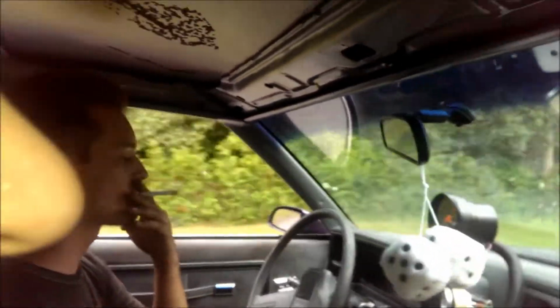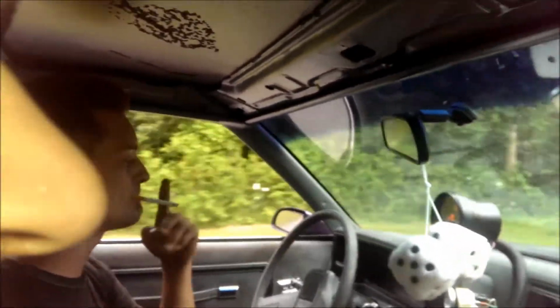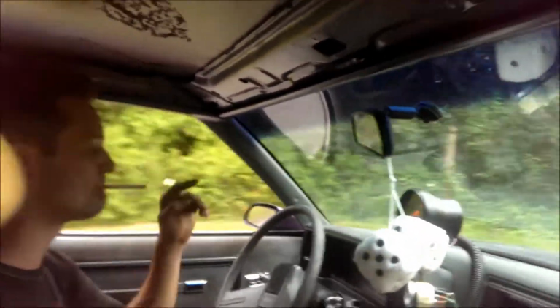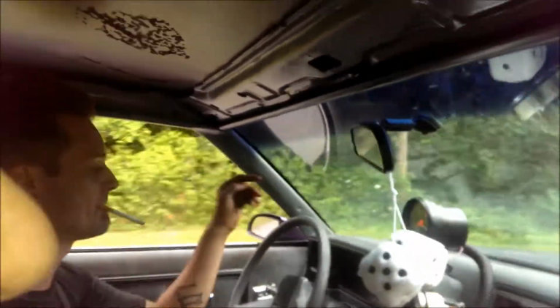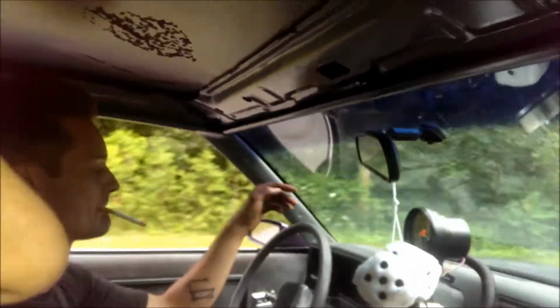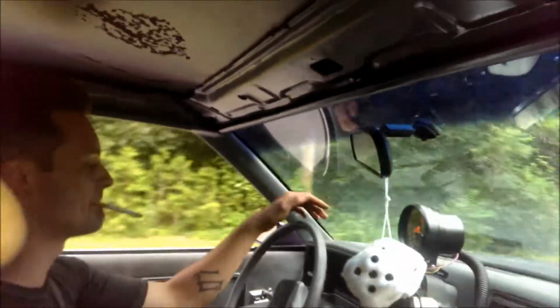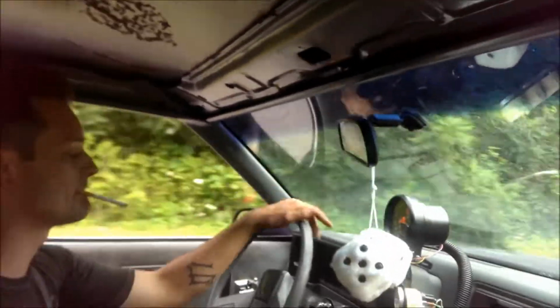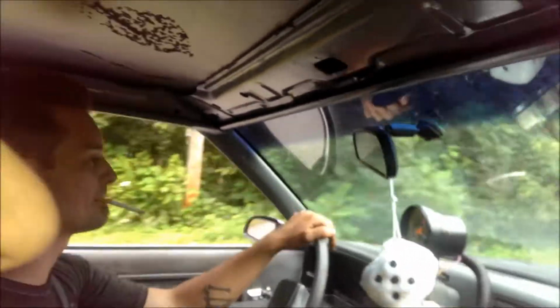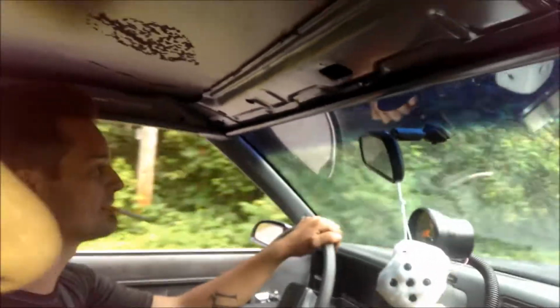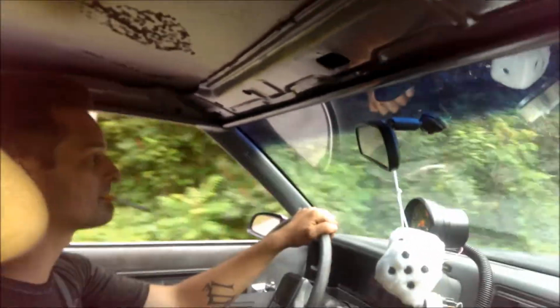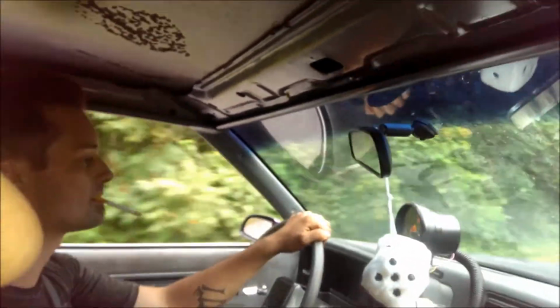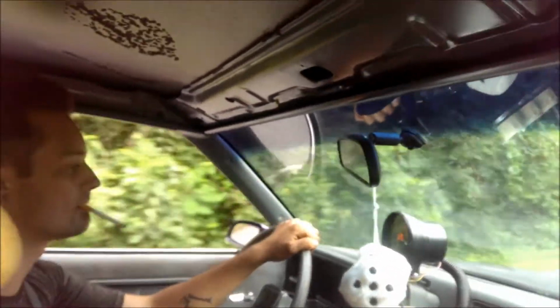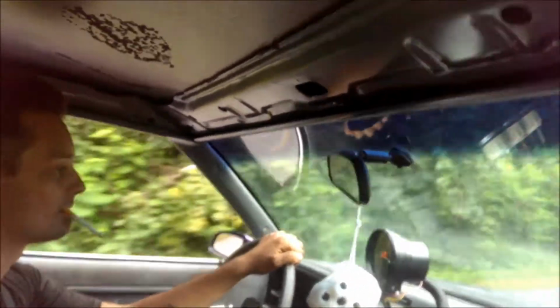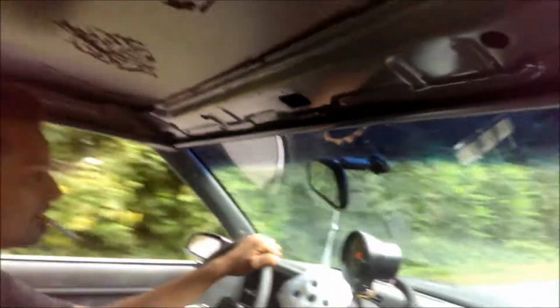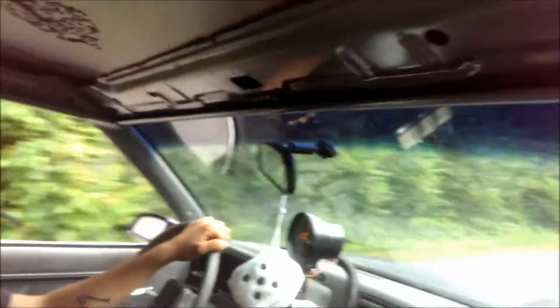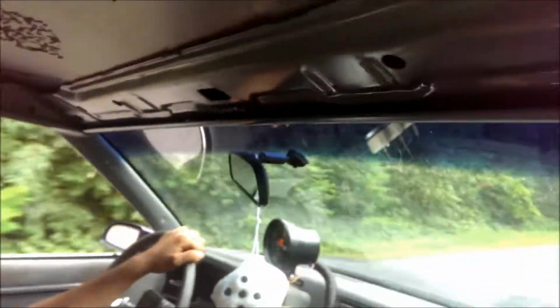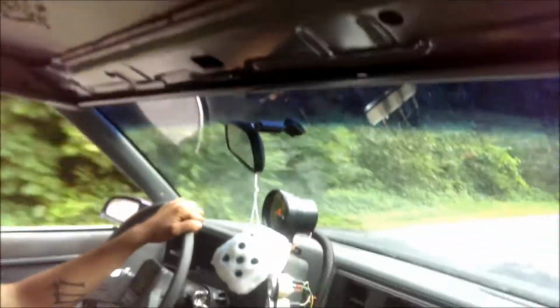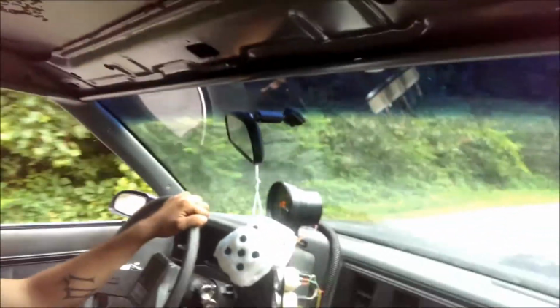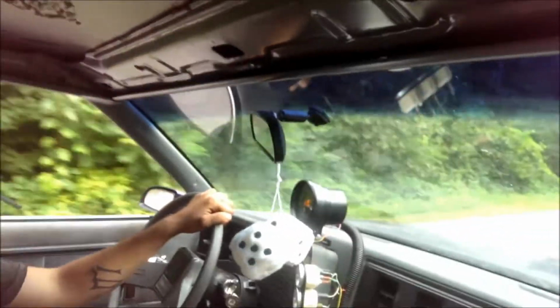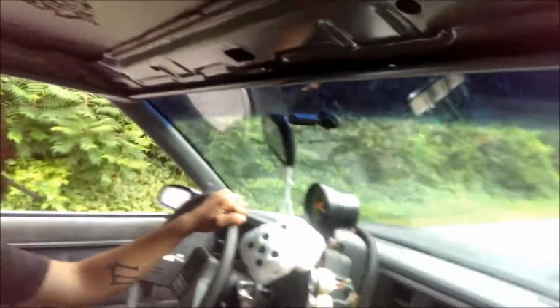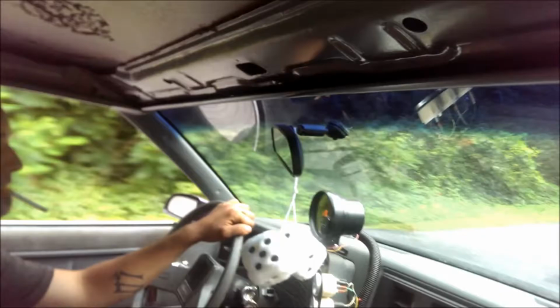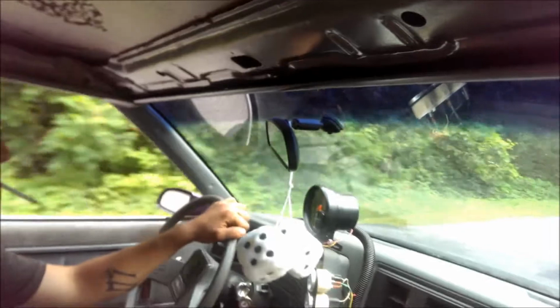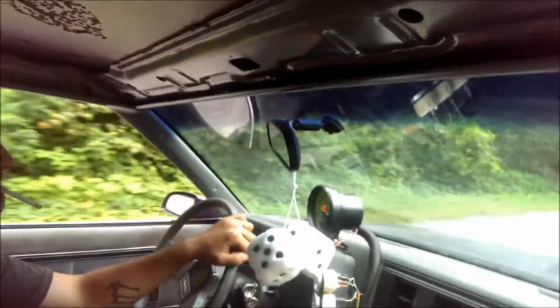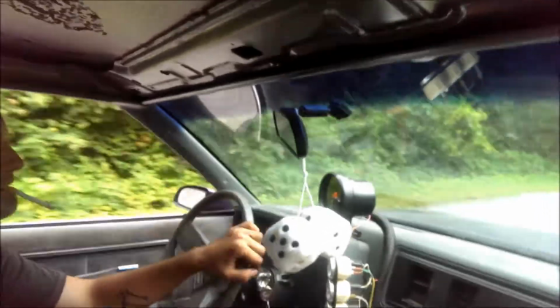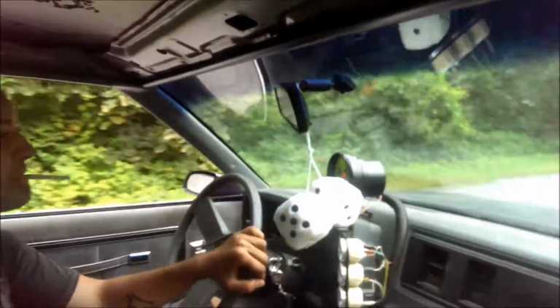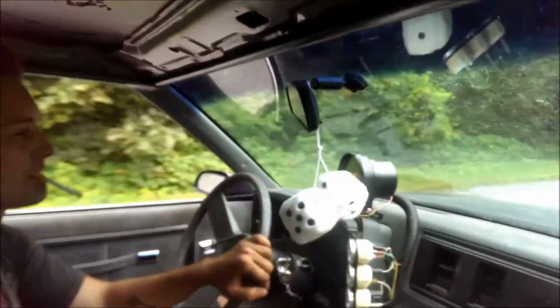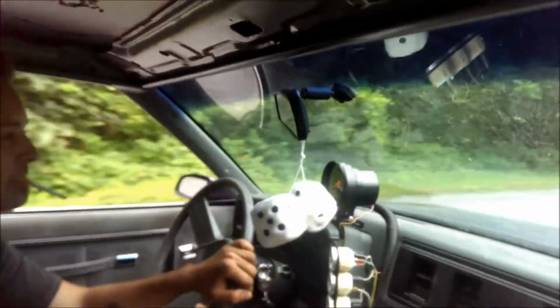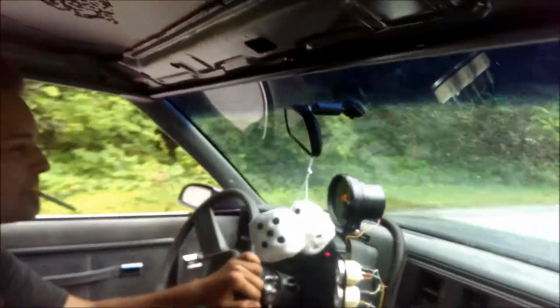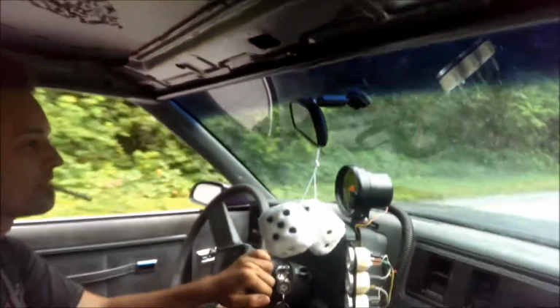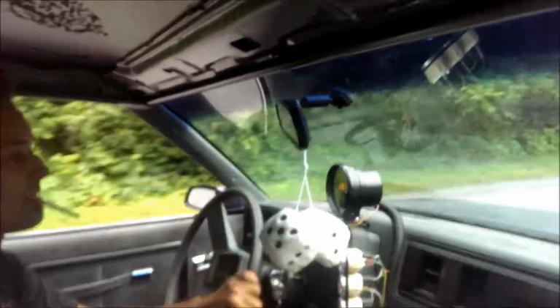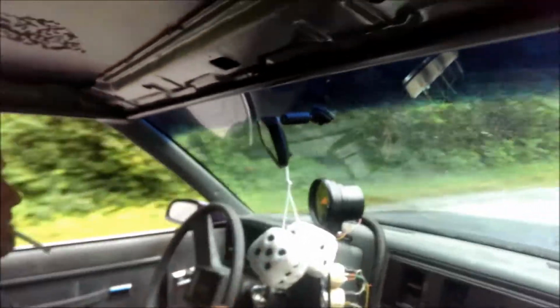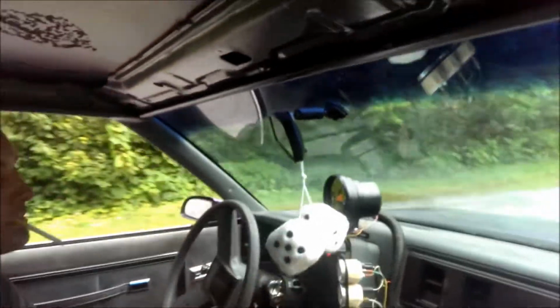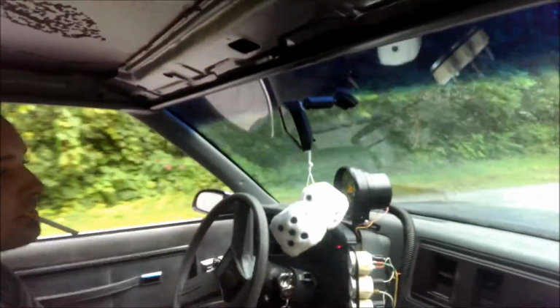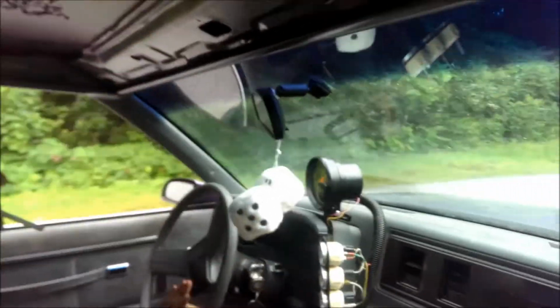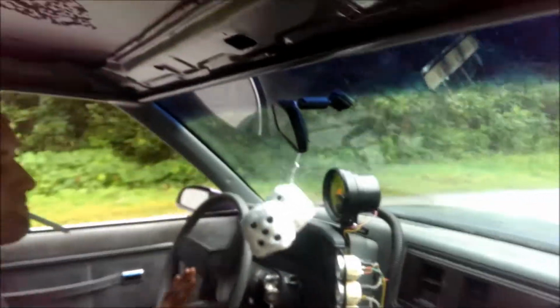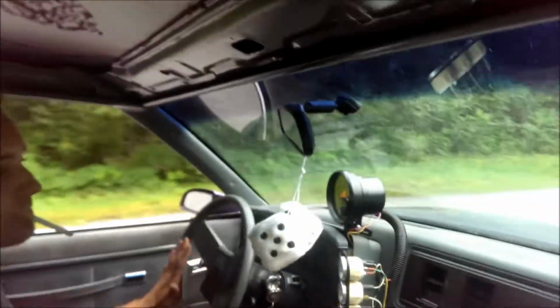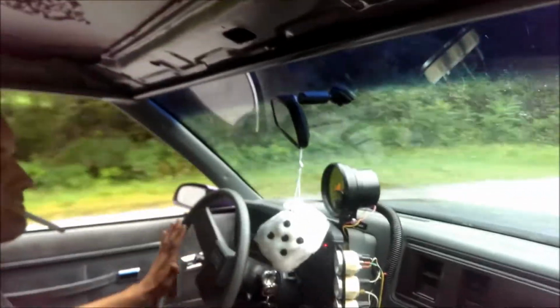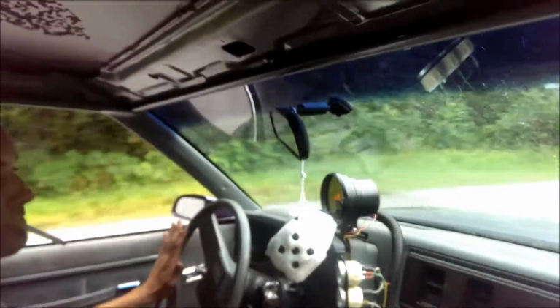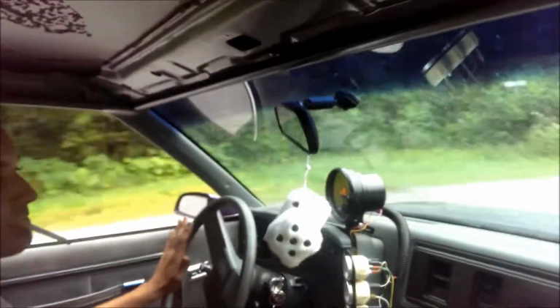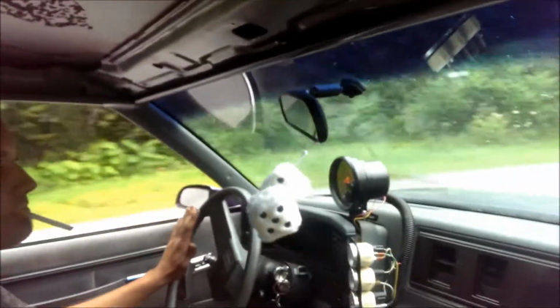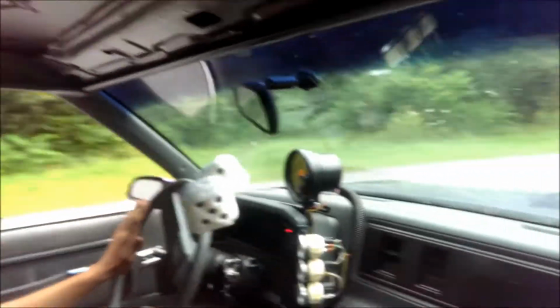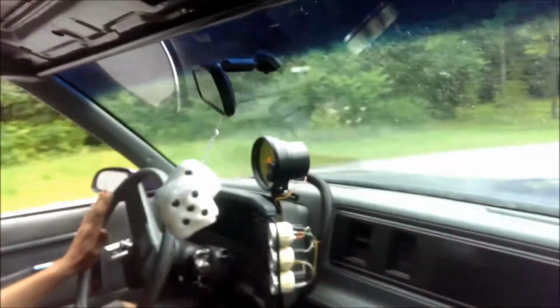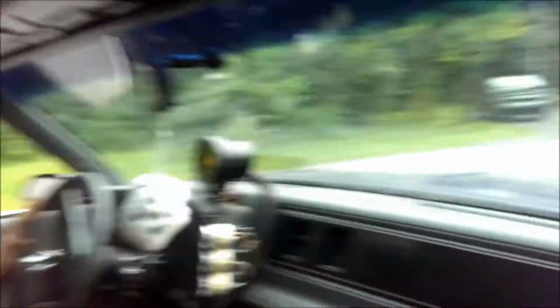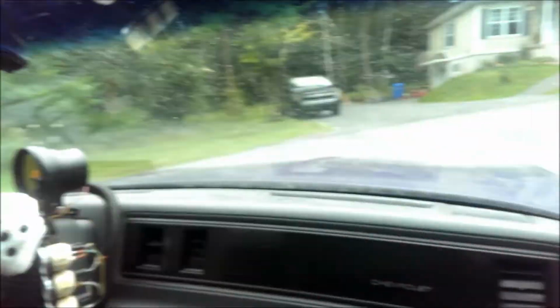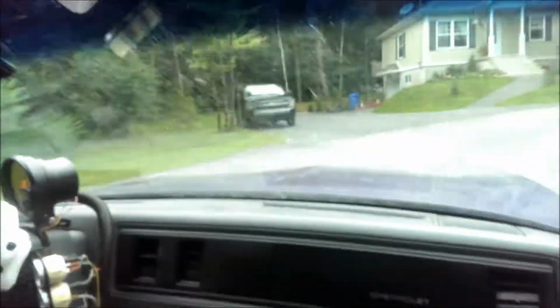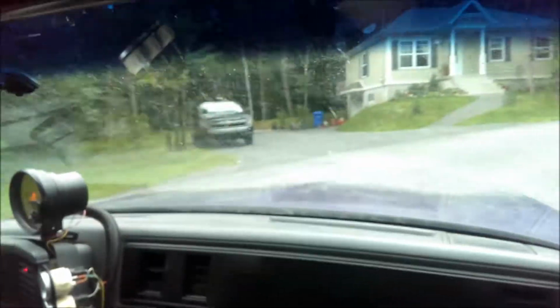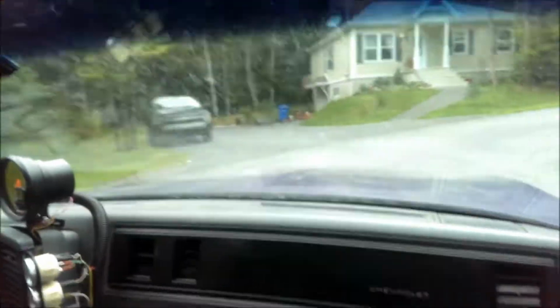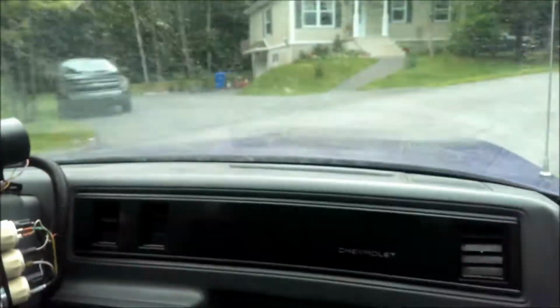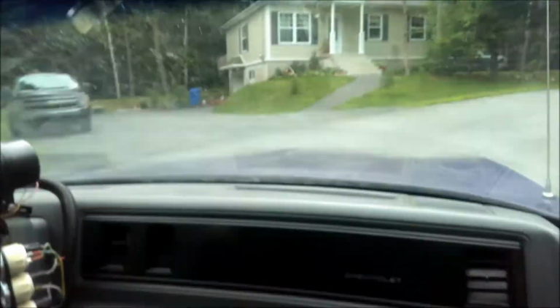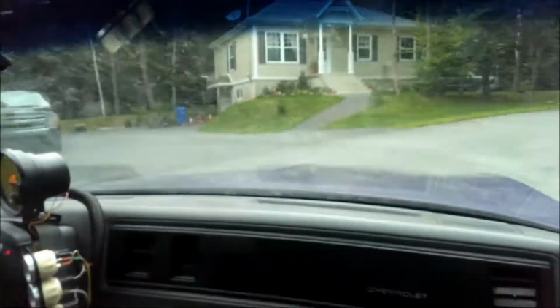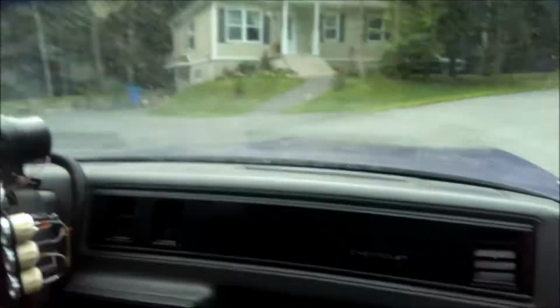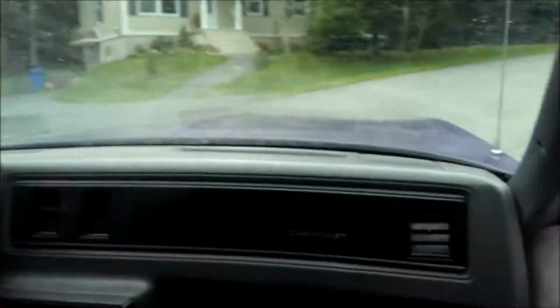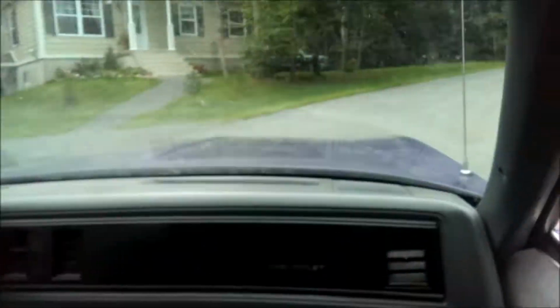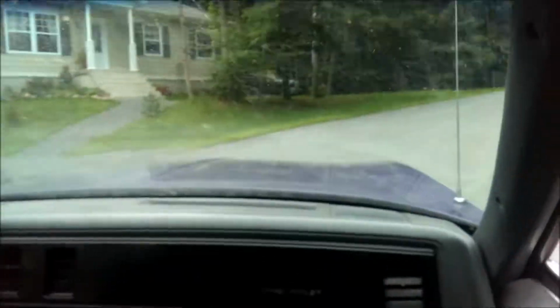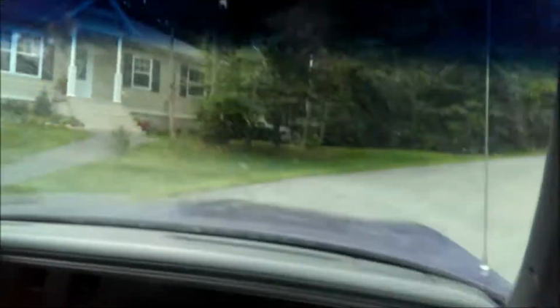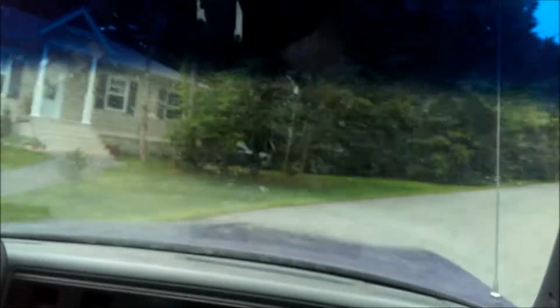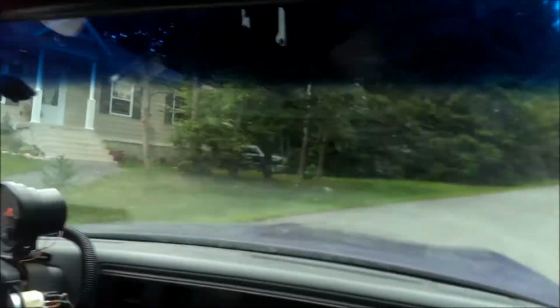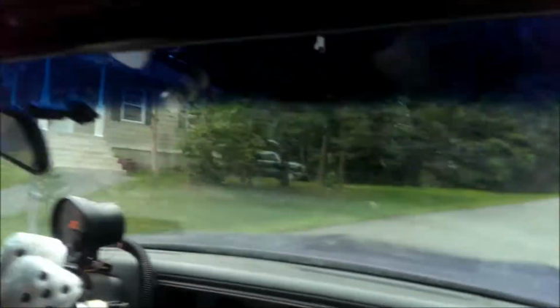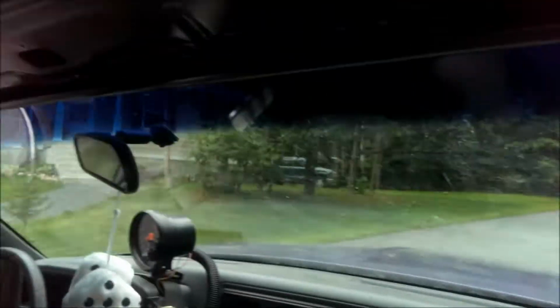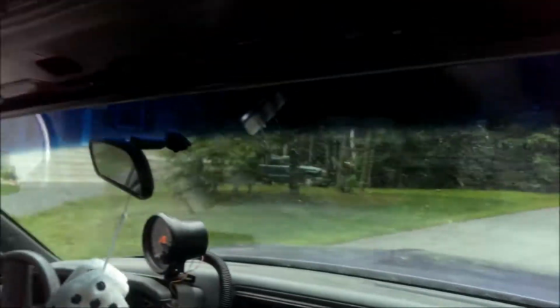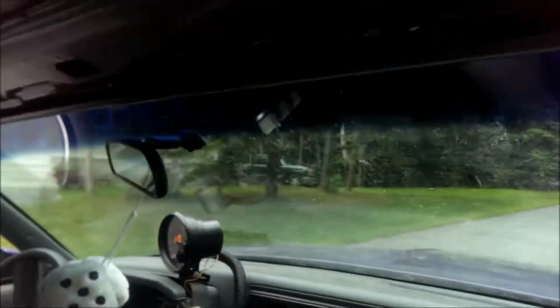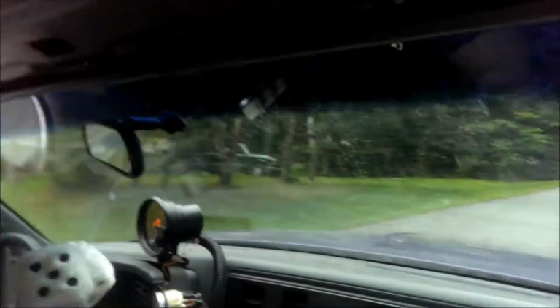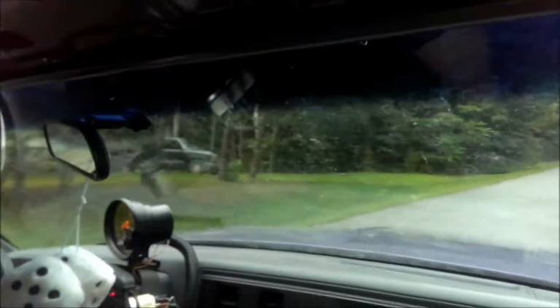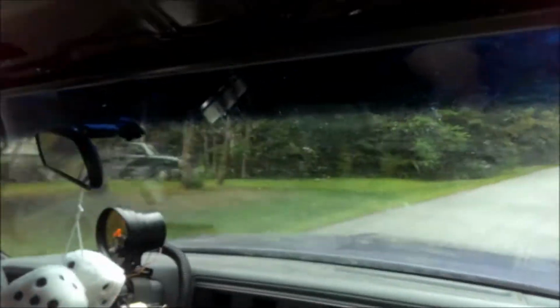There are brakes on the base. They're like spongy but not. Well, they haven't been driven for a while. Yeah, but they can brake.